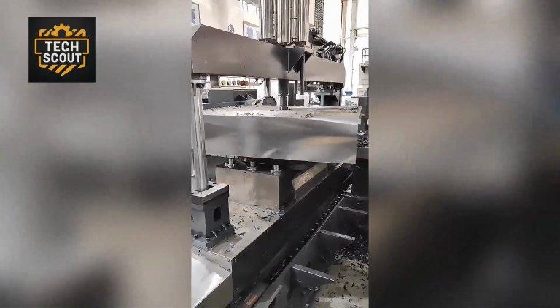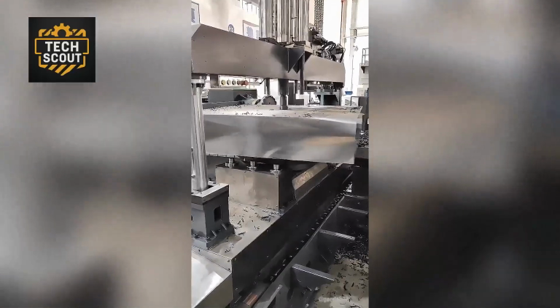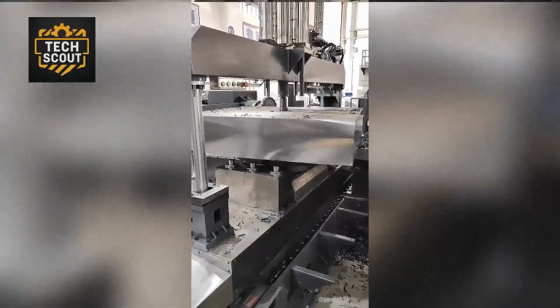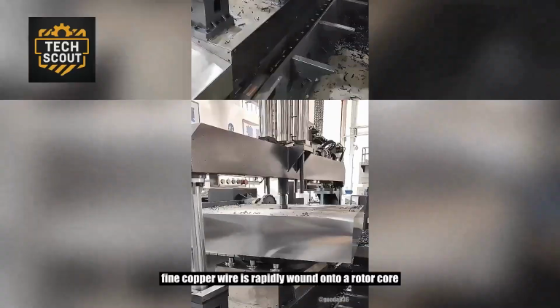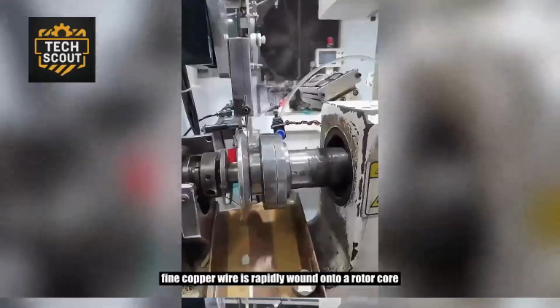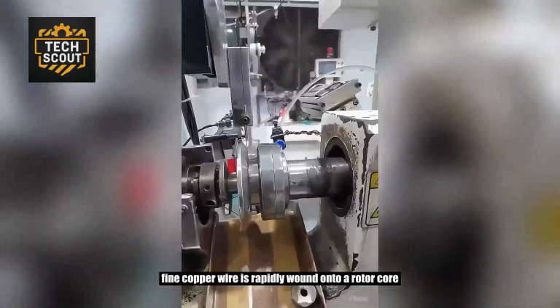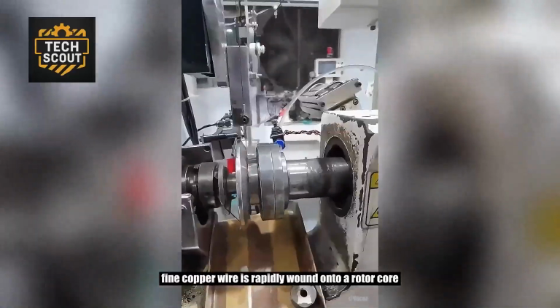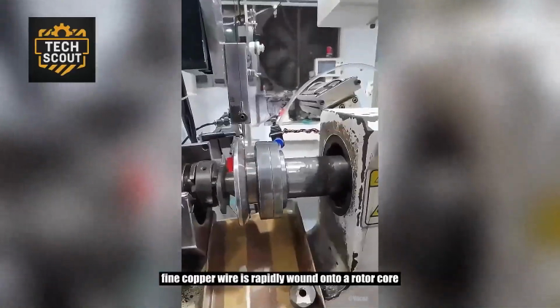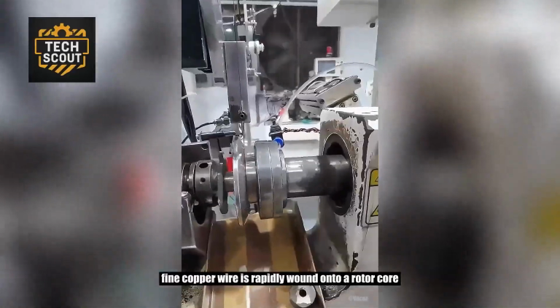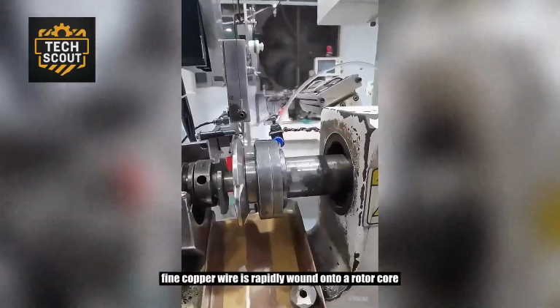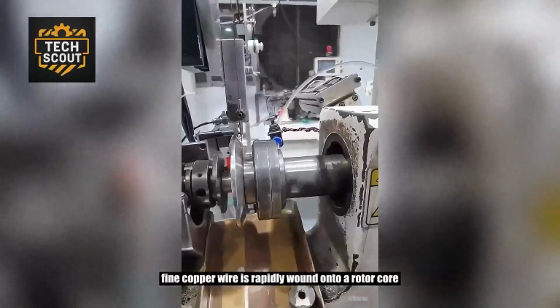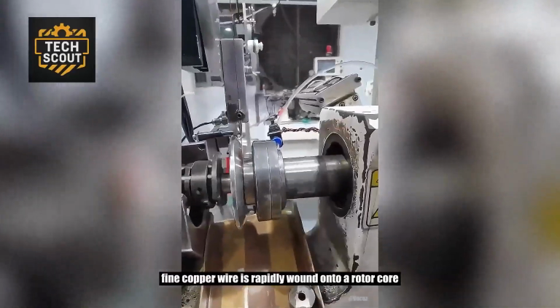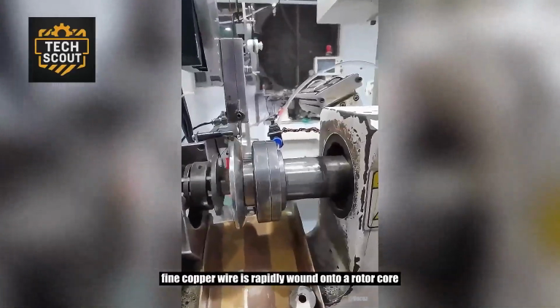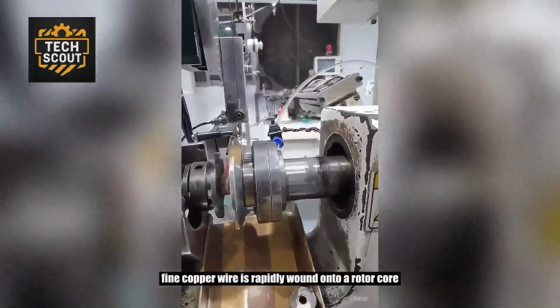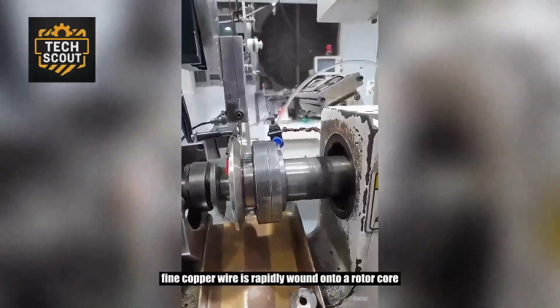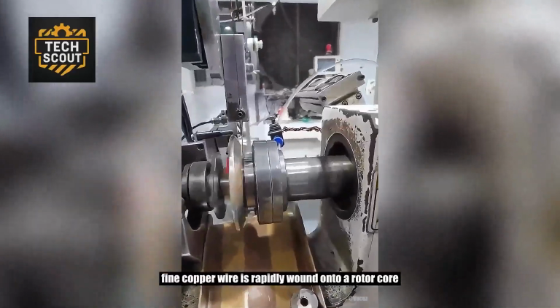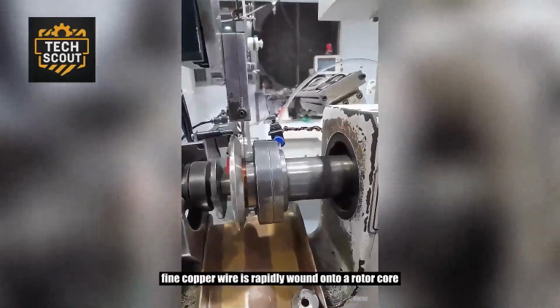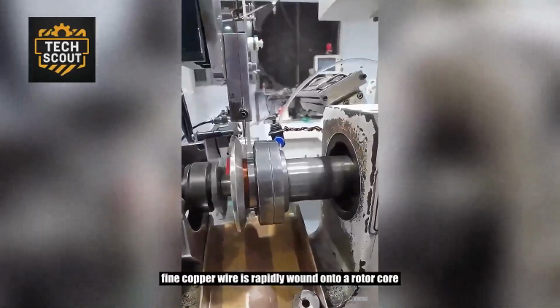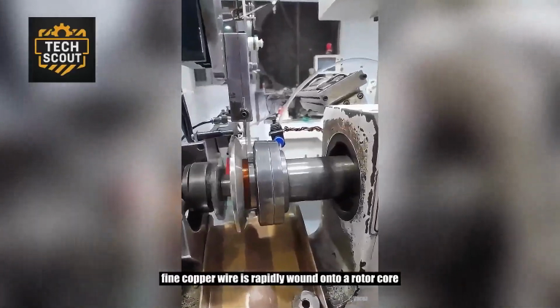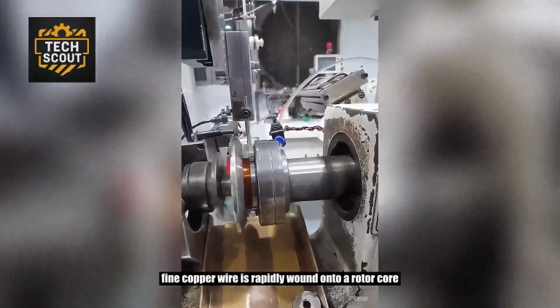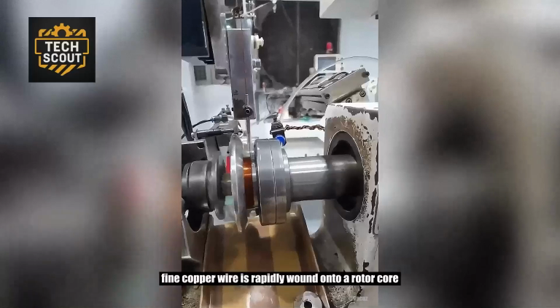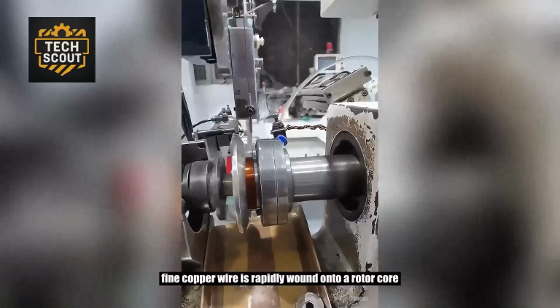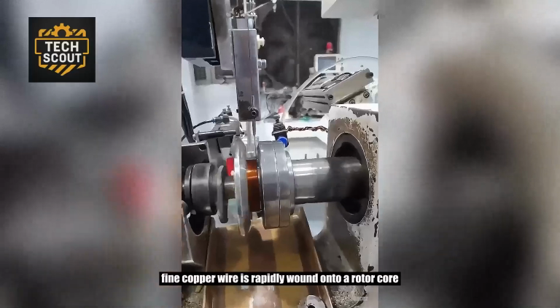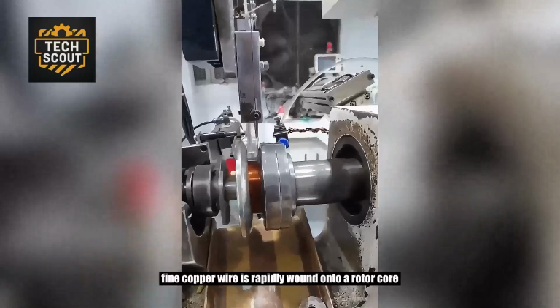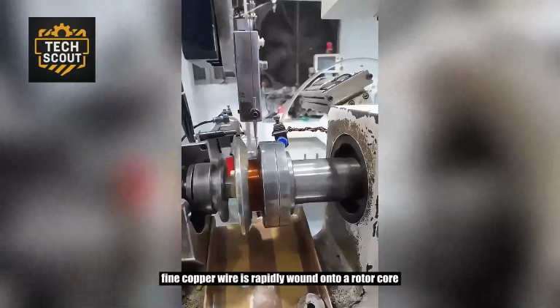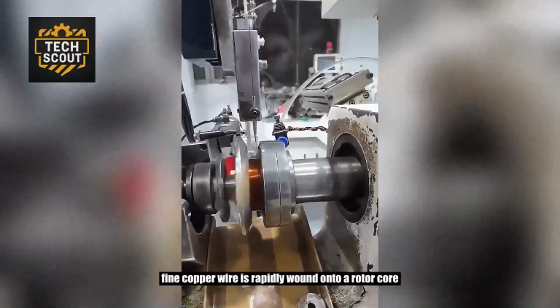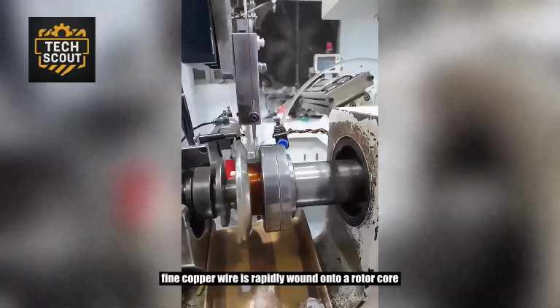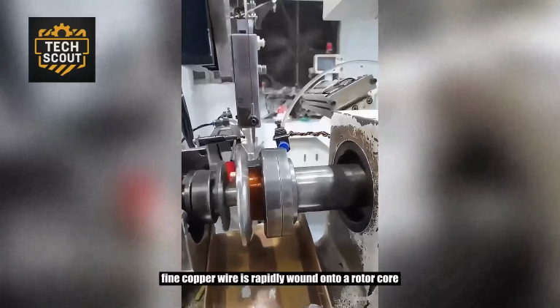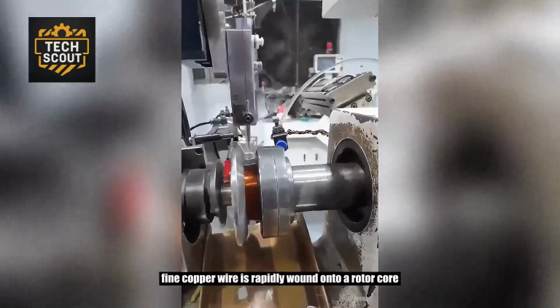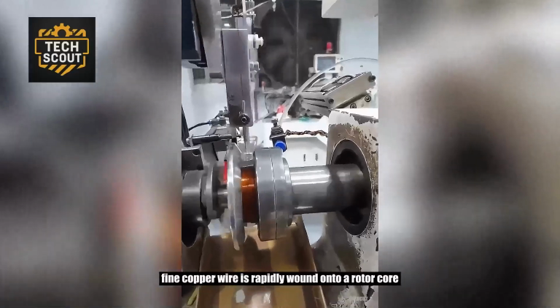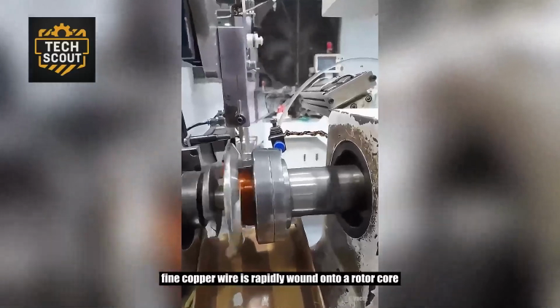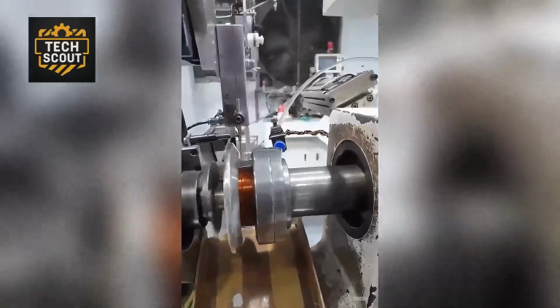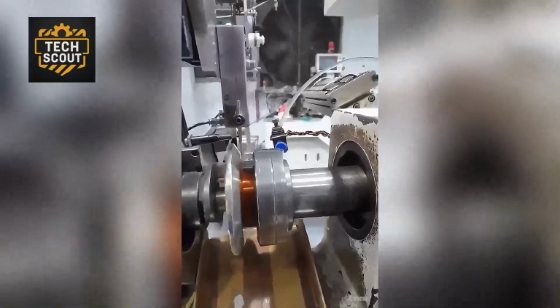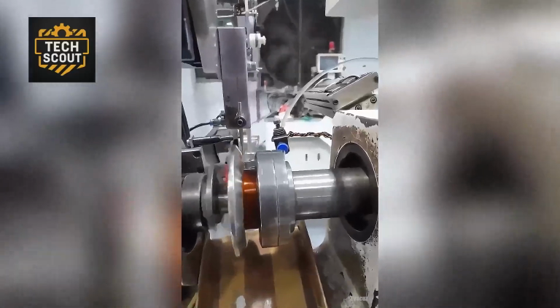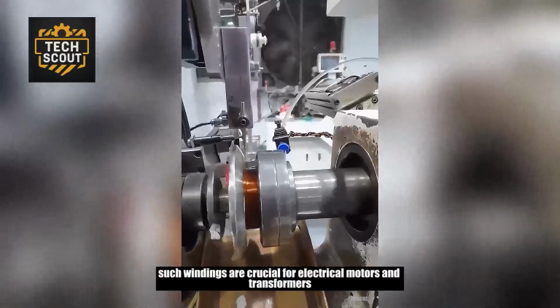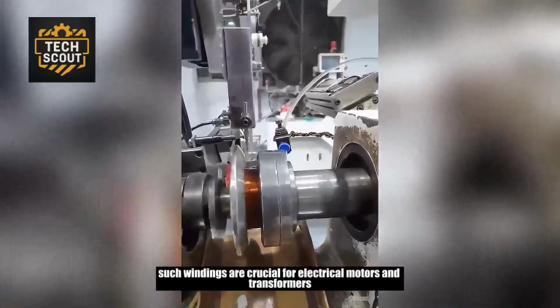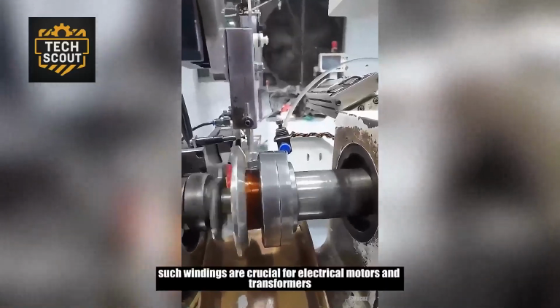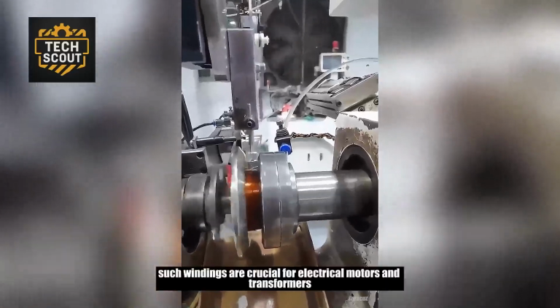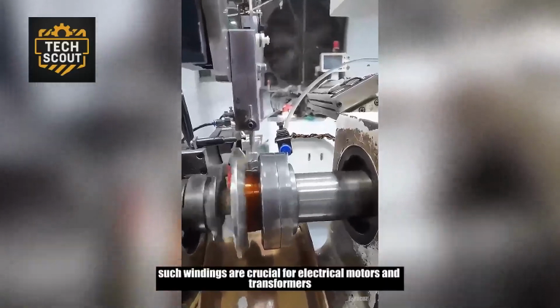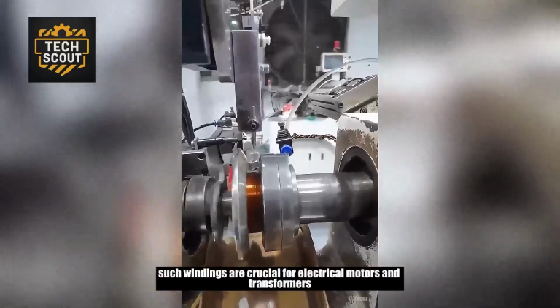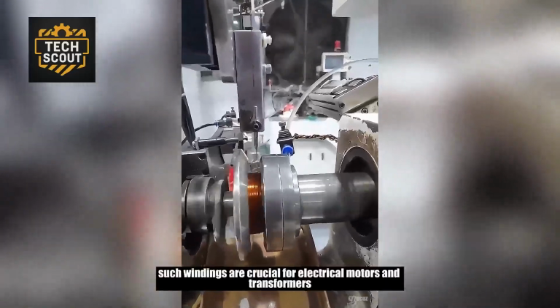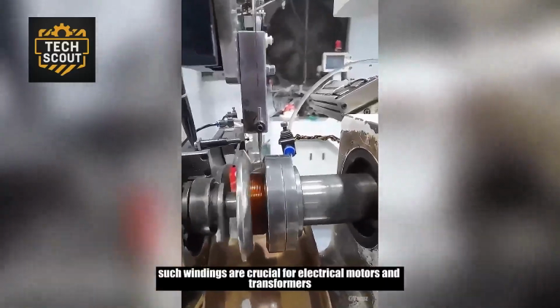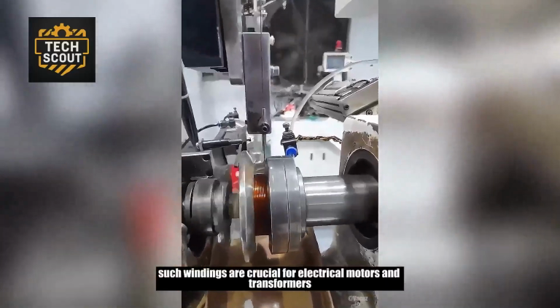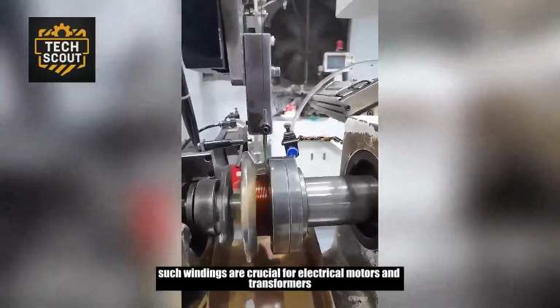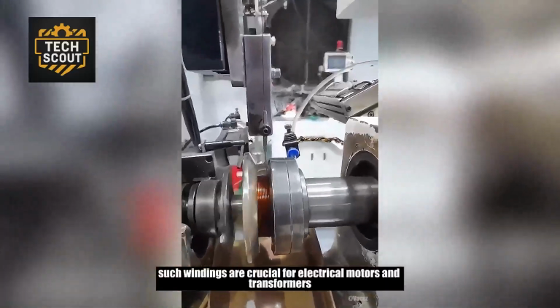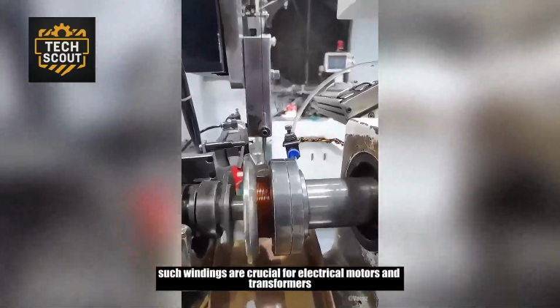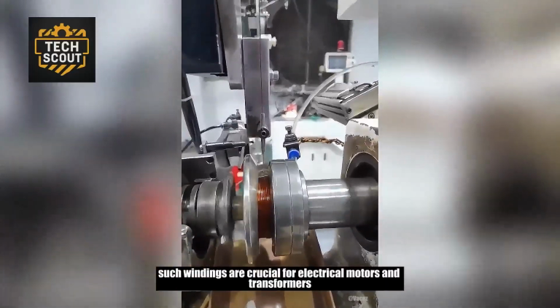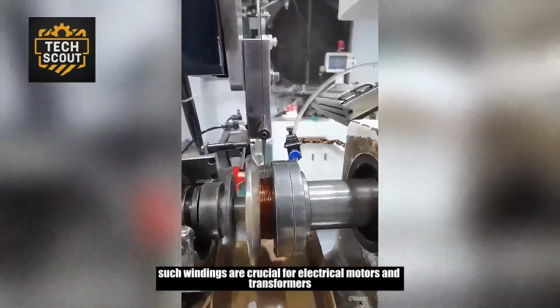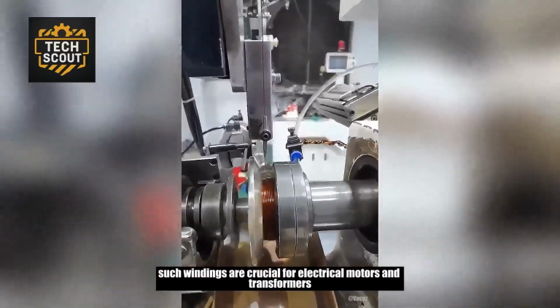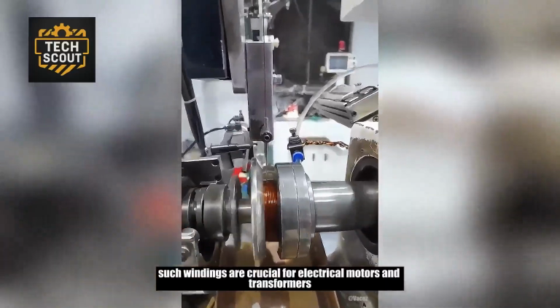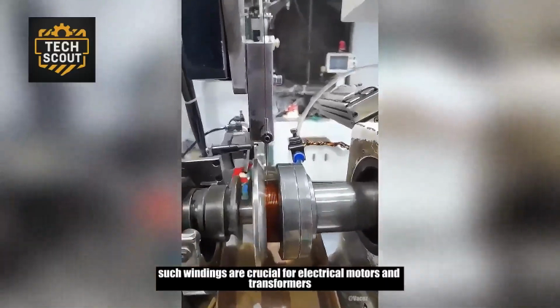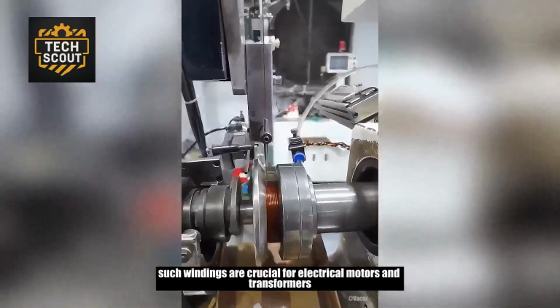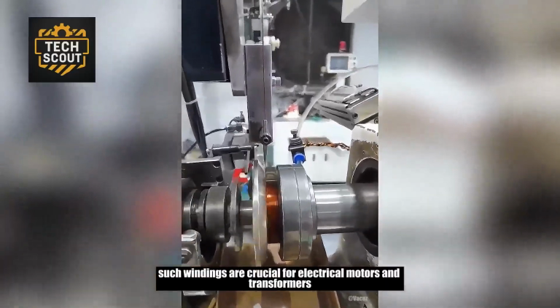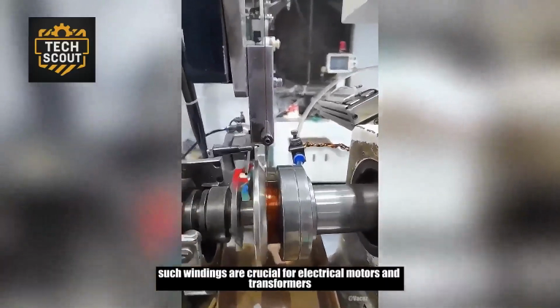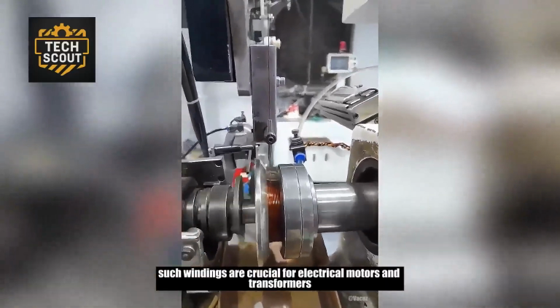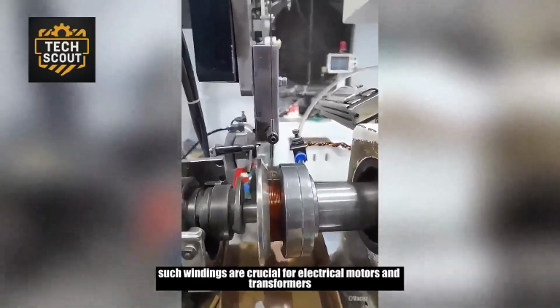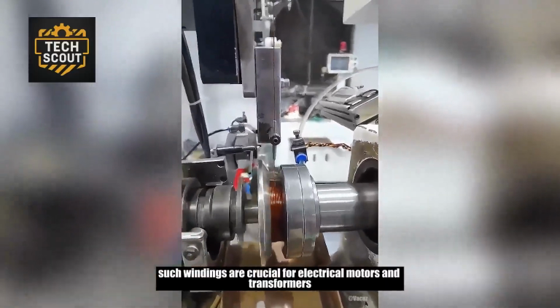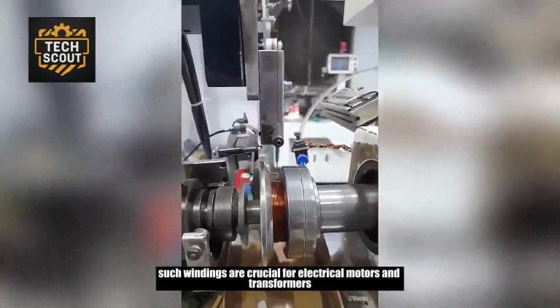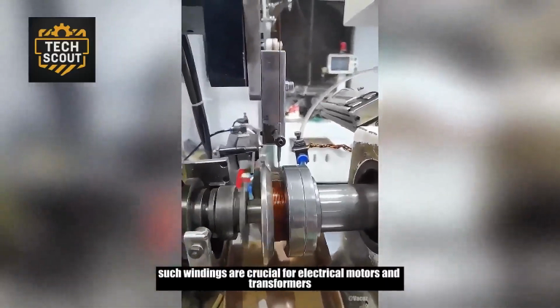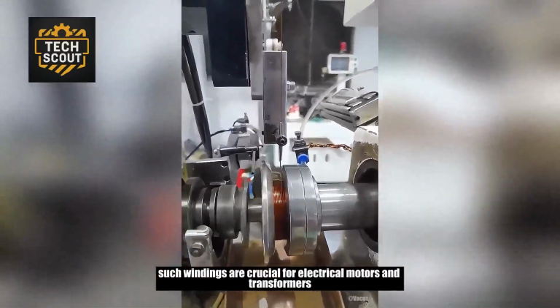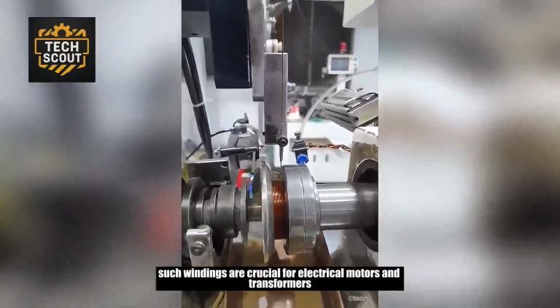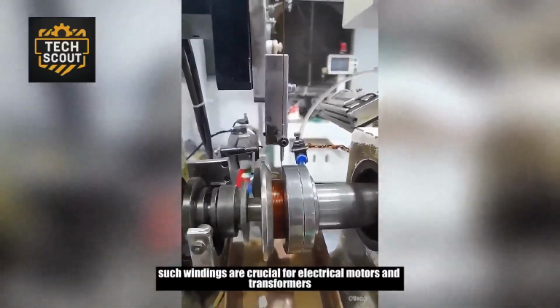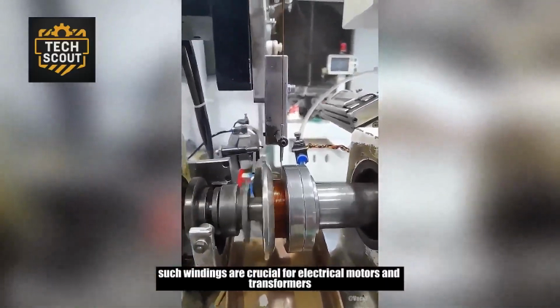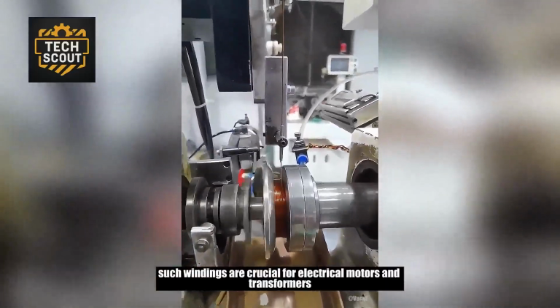Fine copper wire is rapidly wound onto a rotor core. Such windings are crucial for electrical motors and transformers.